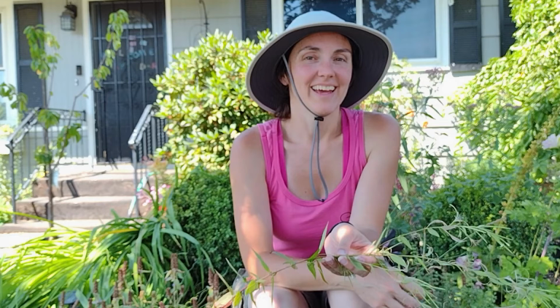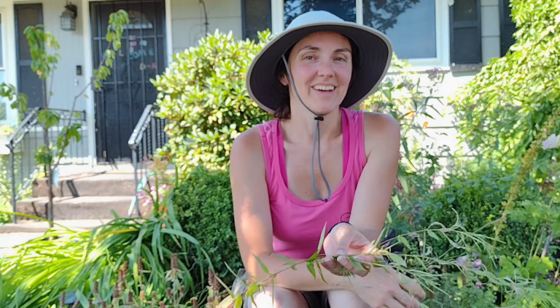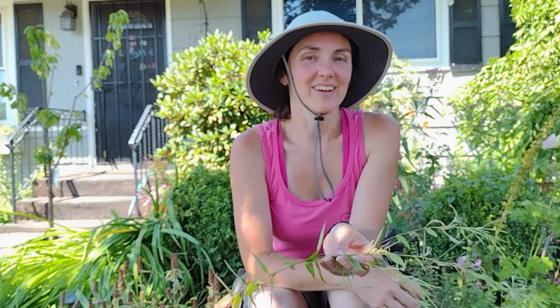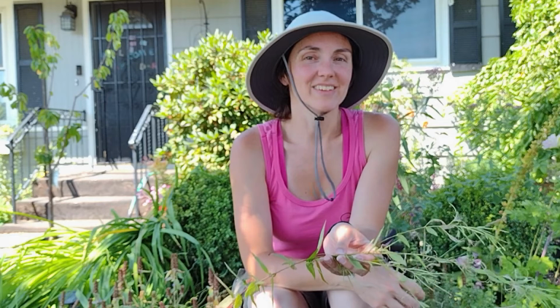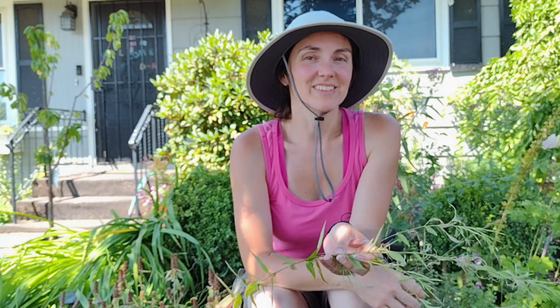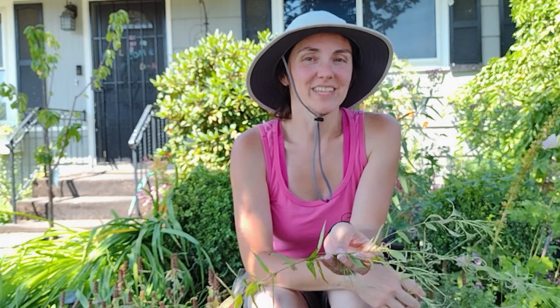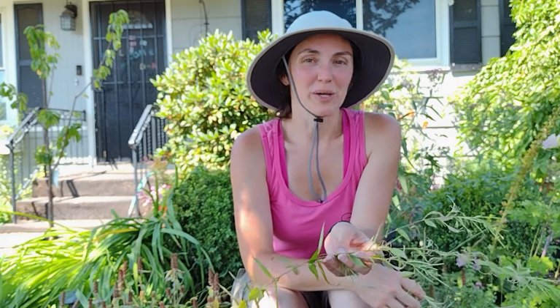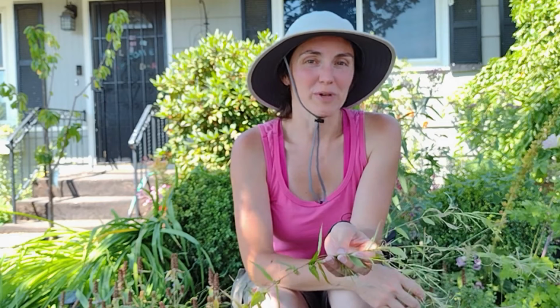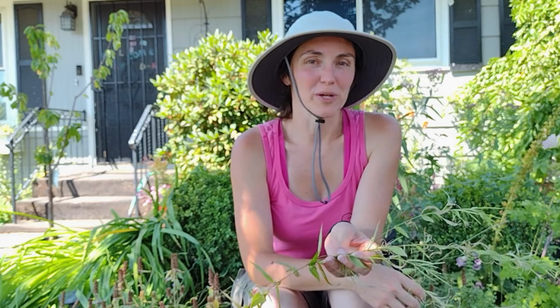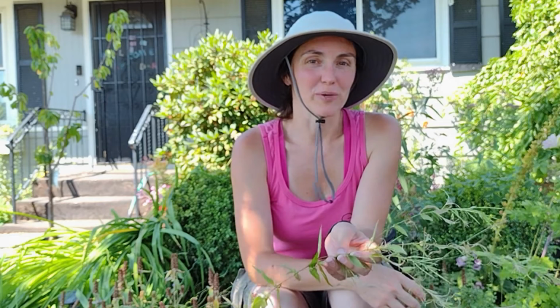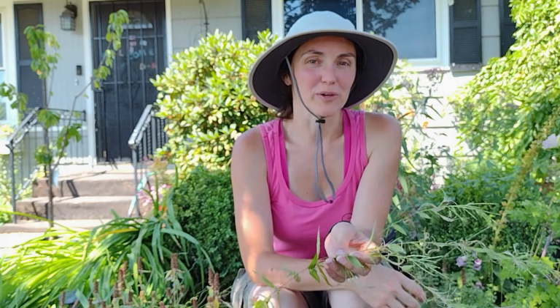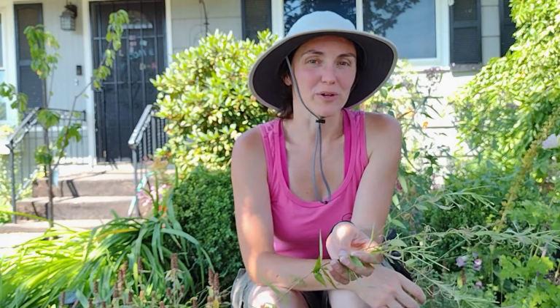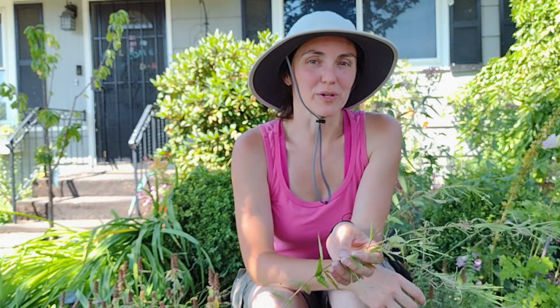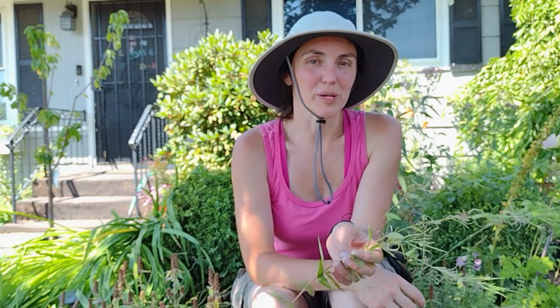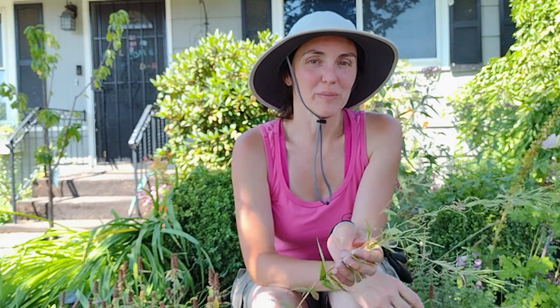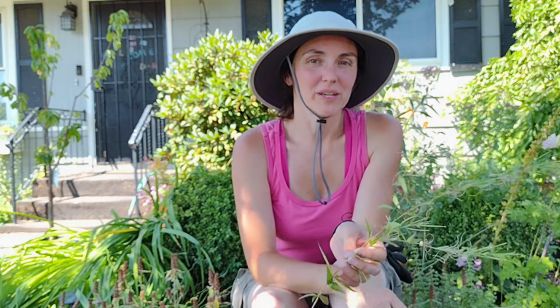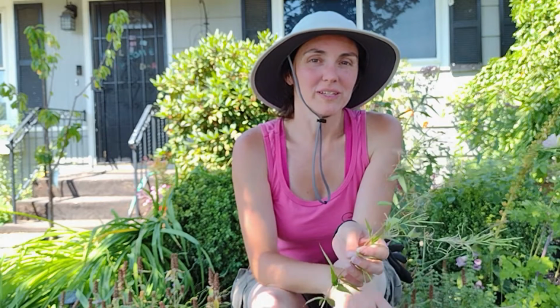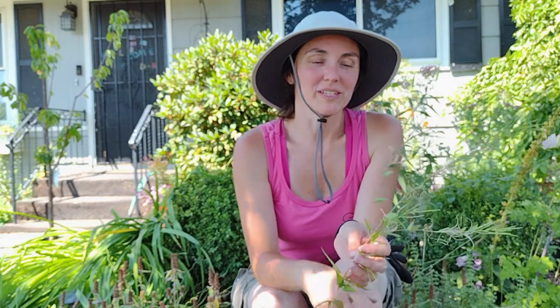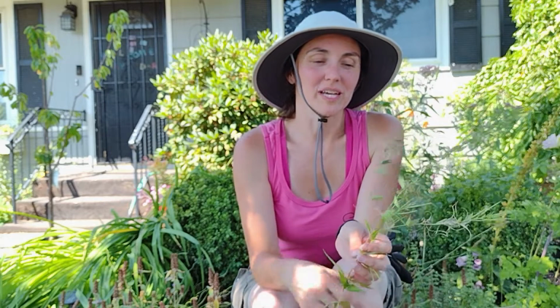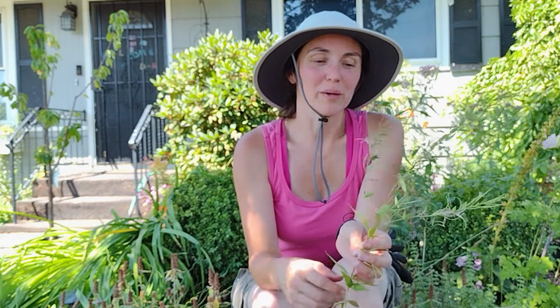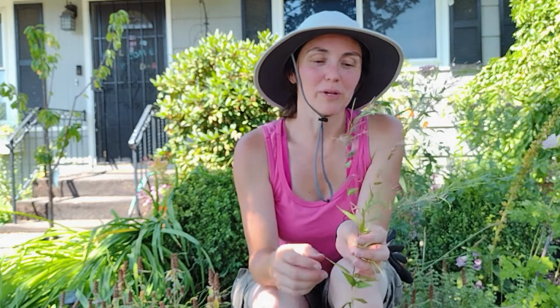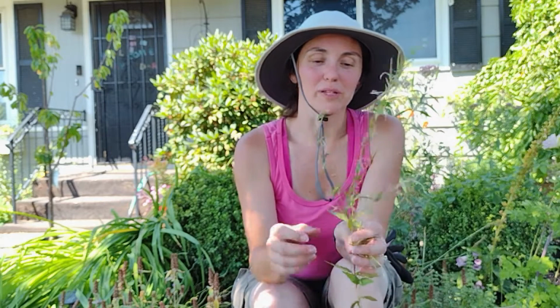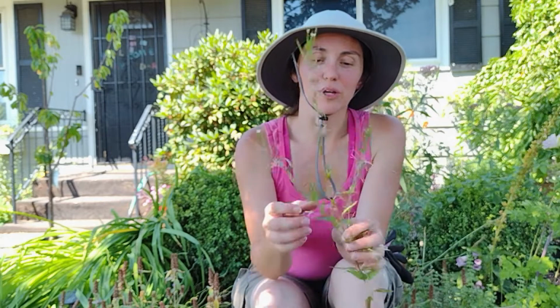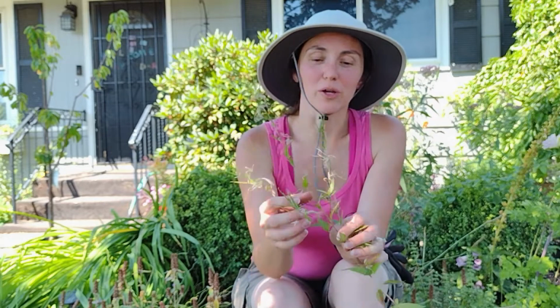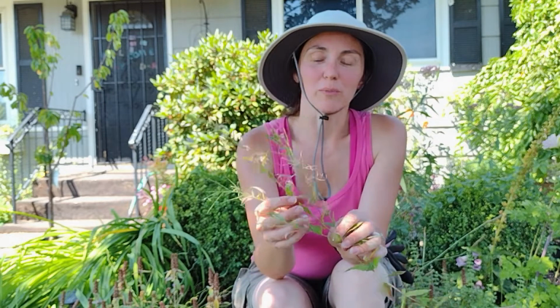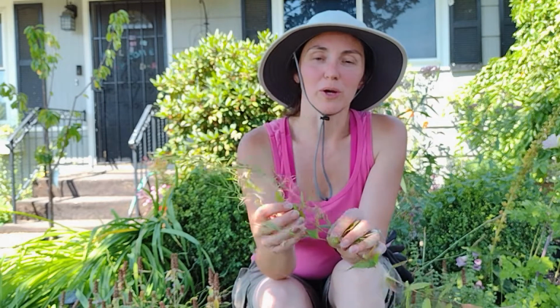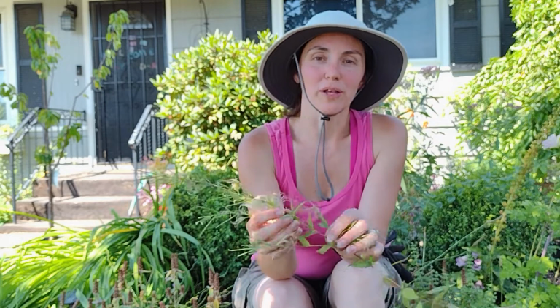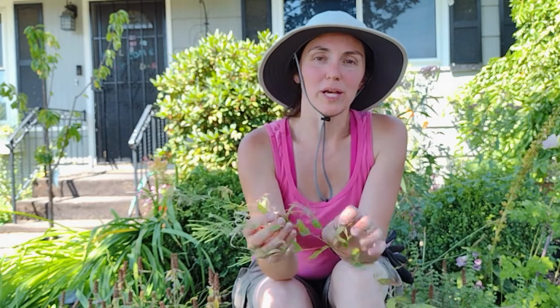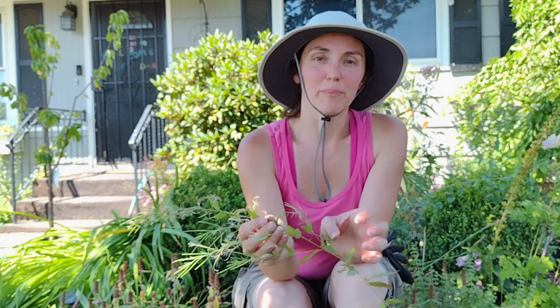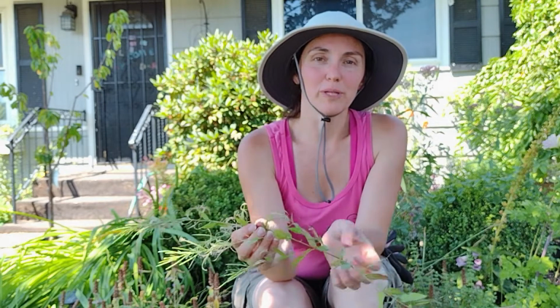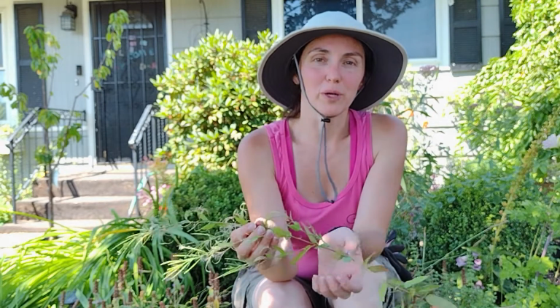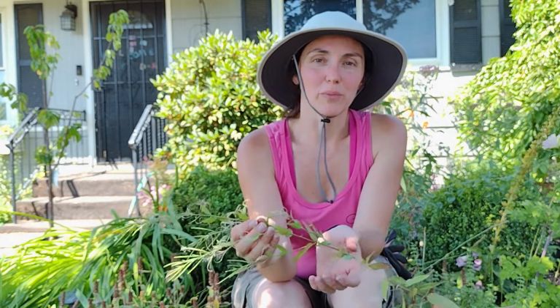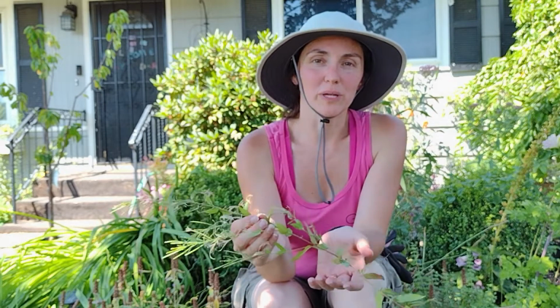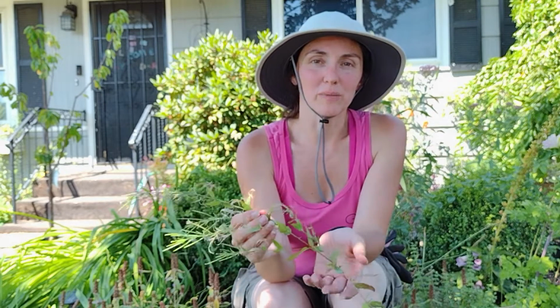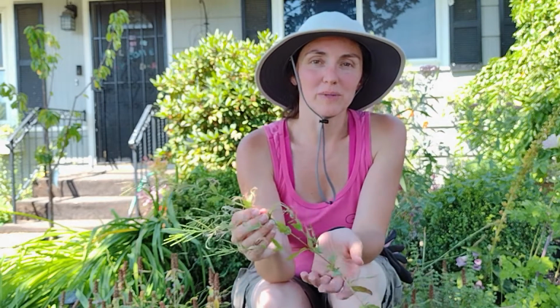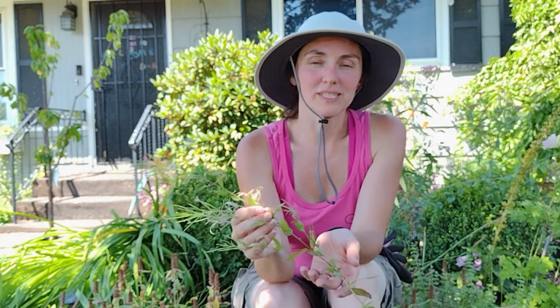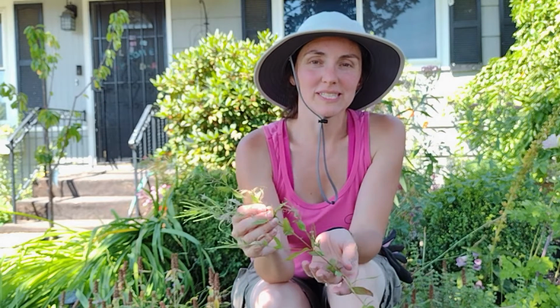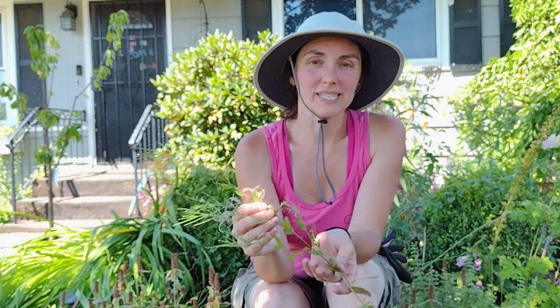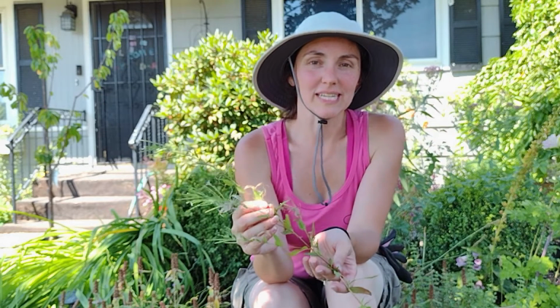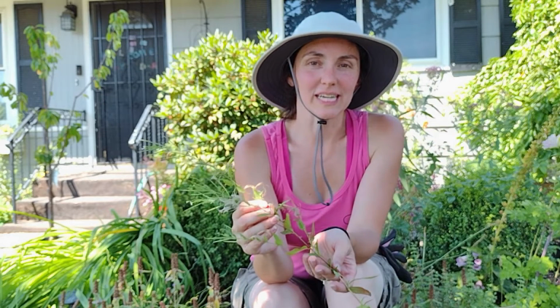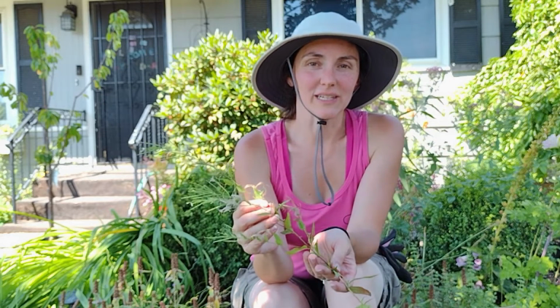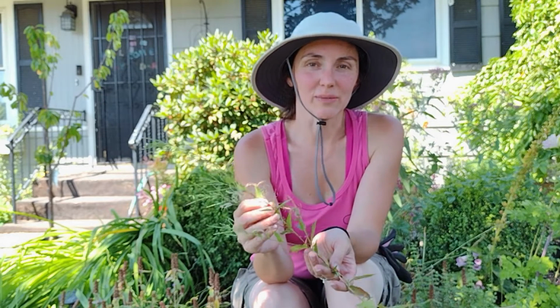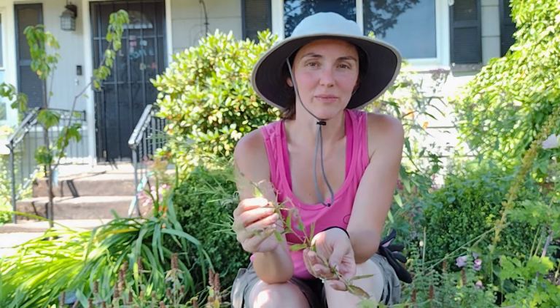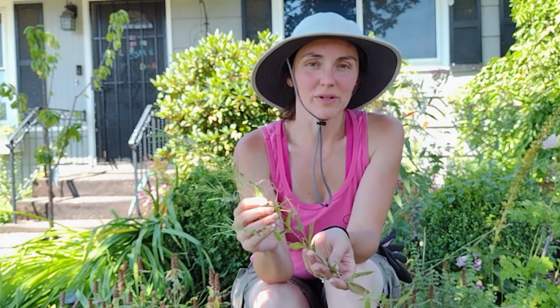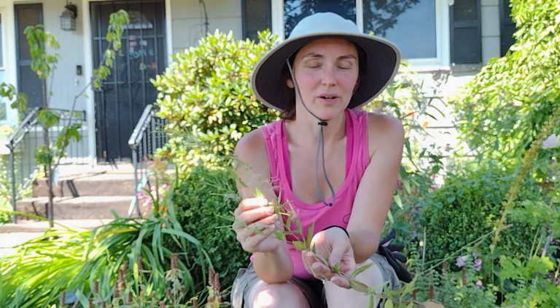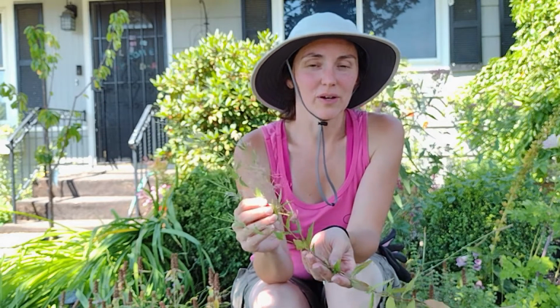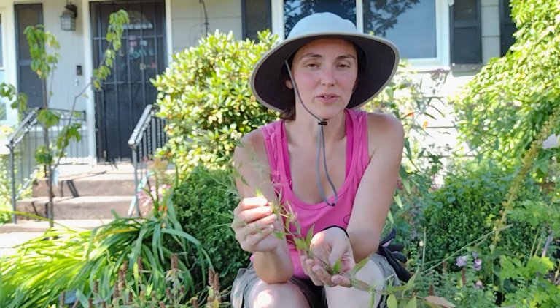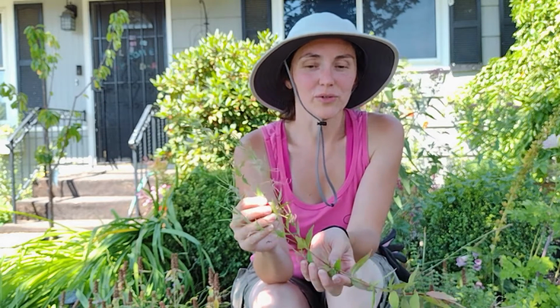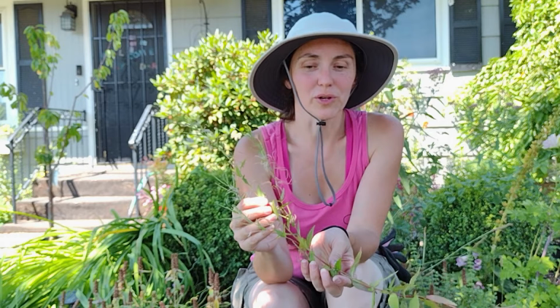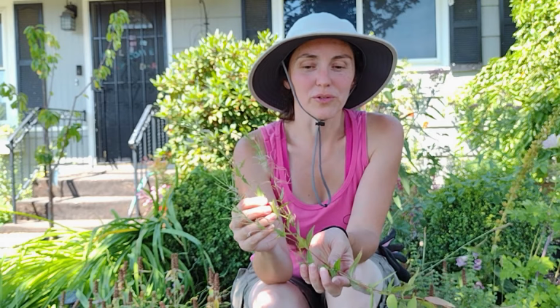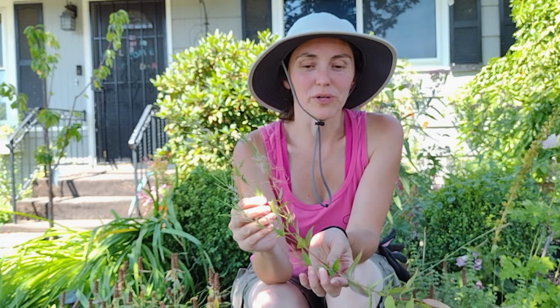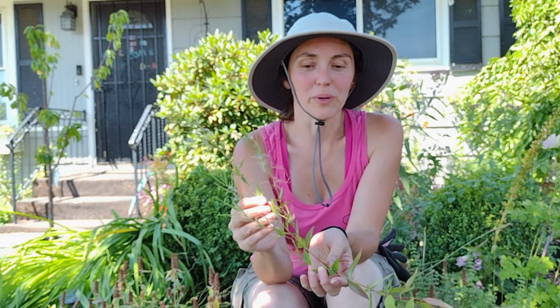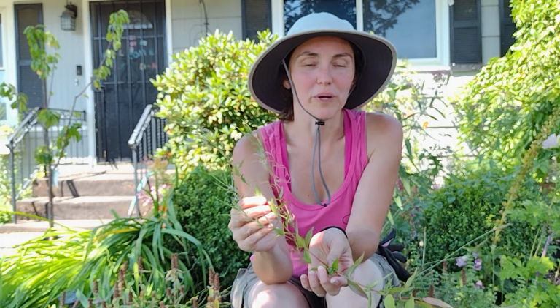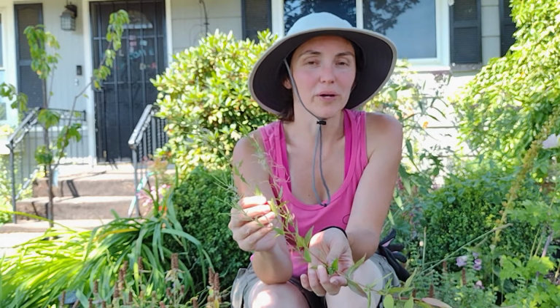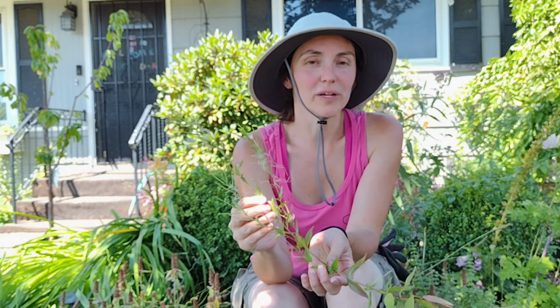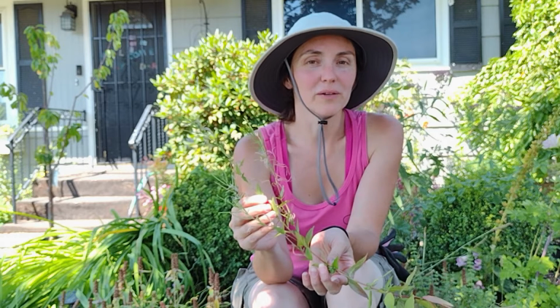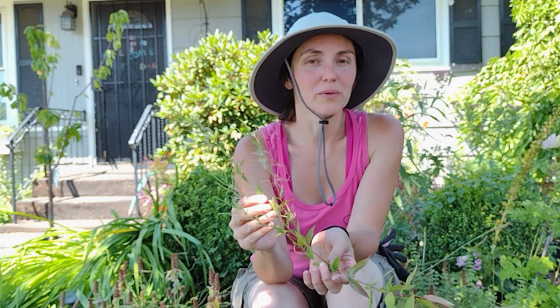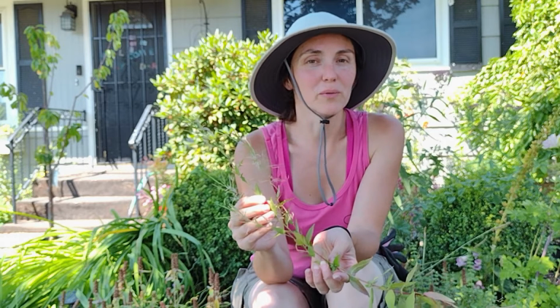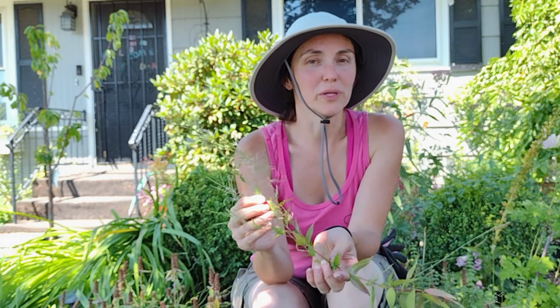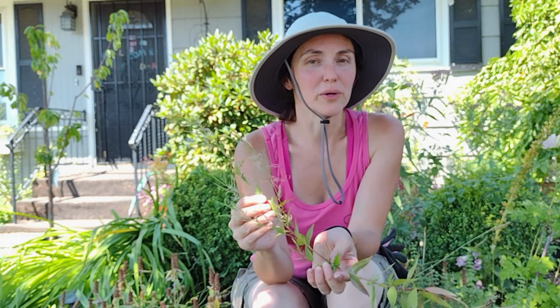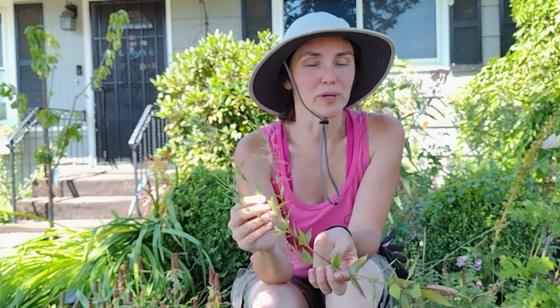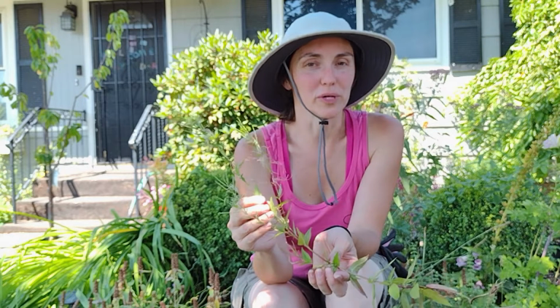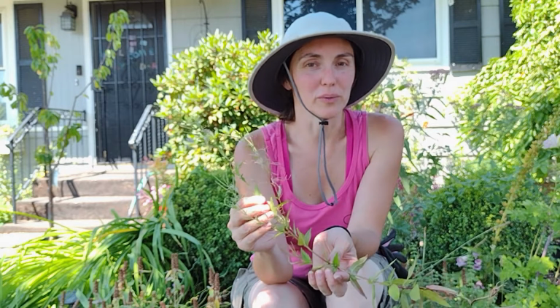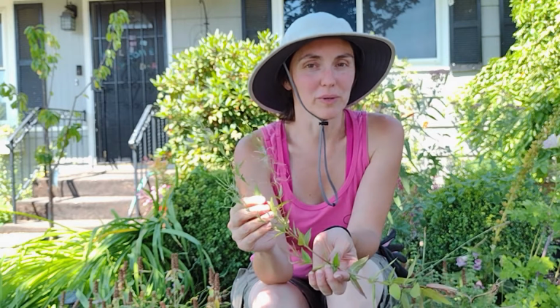Hey gardeners, Amy here with Garden Up. Today I'm going to talk about Epilobium ciliatum, also called American willow herb.